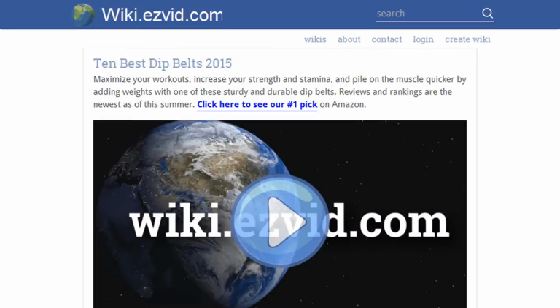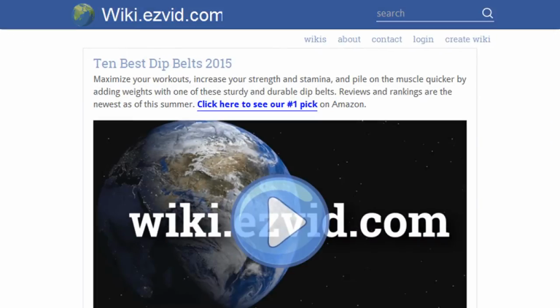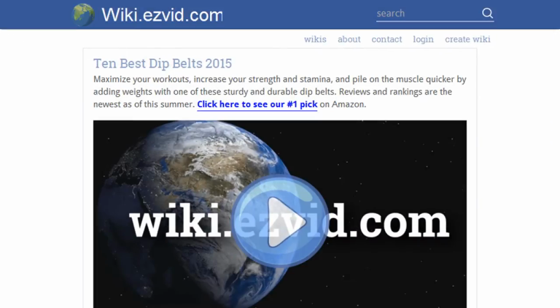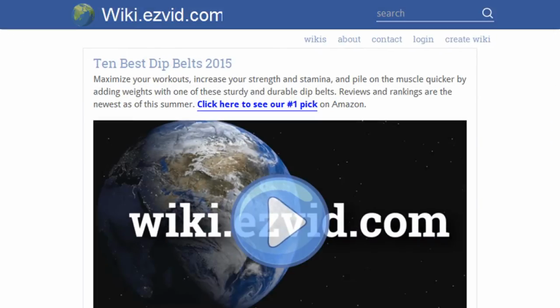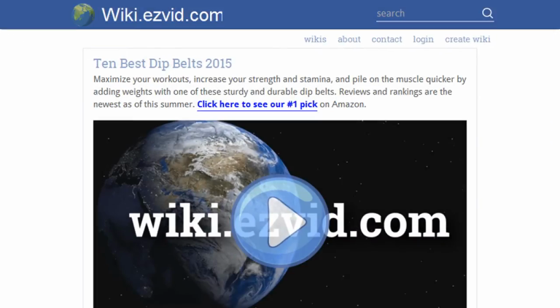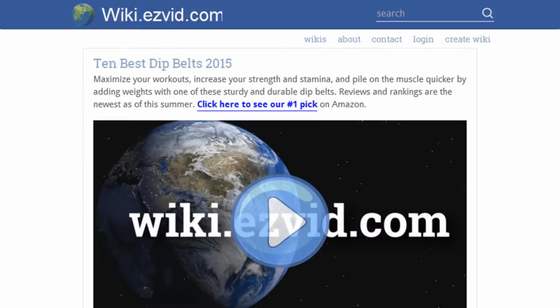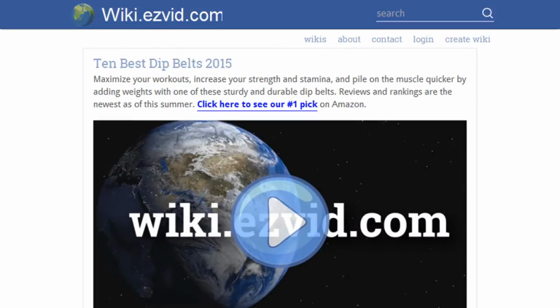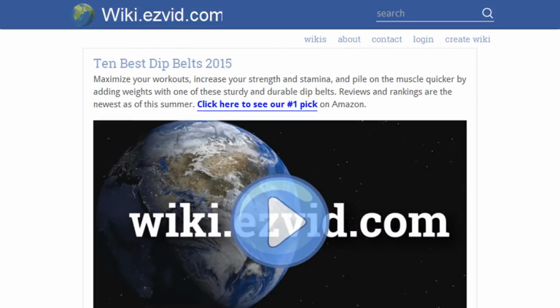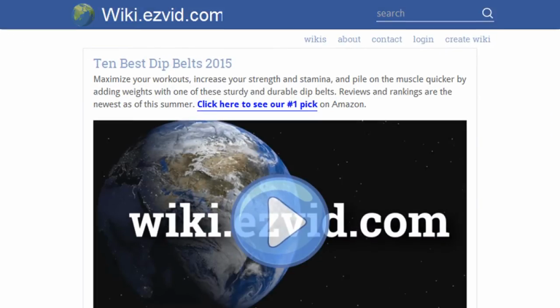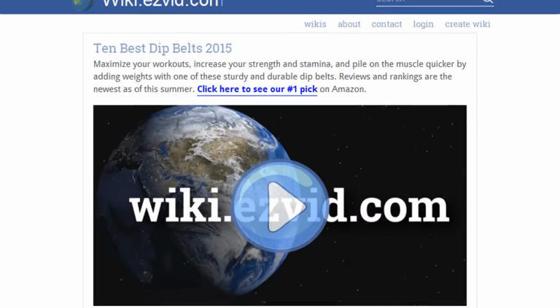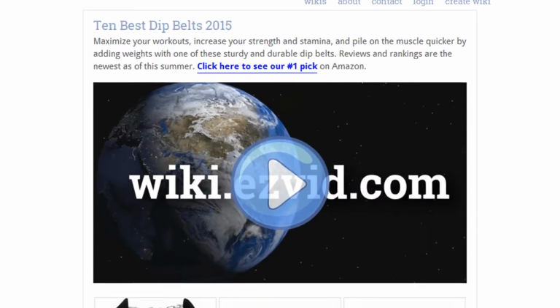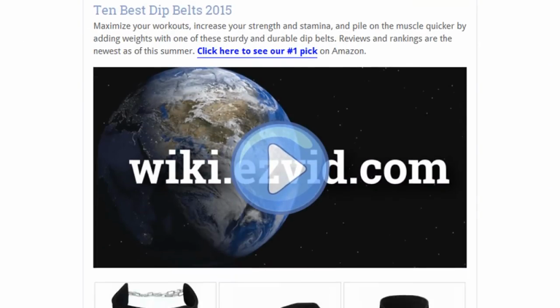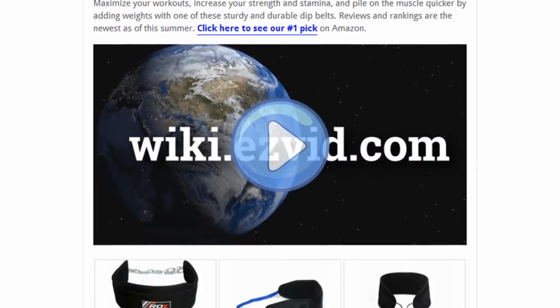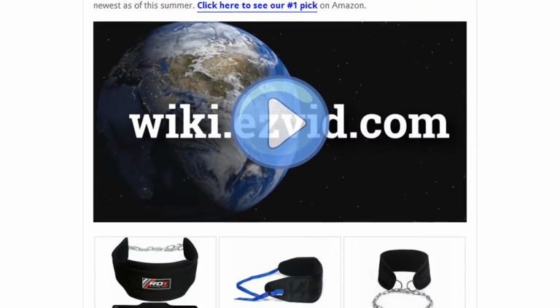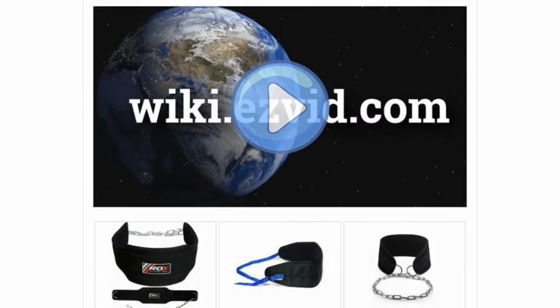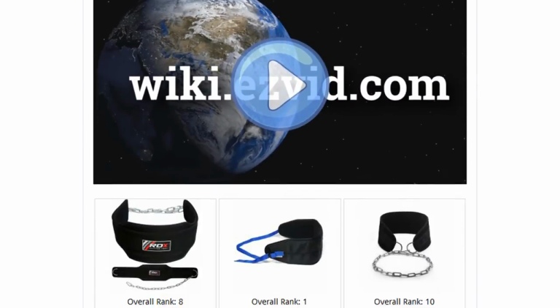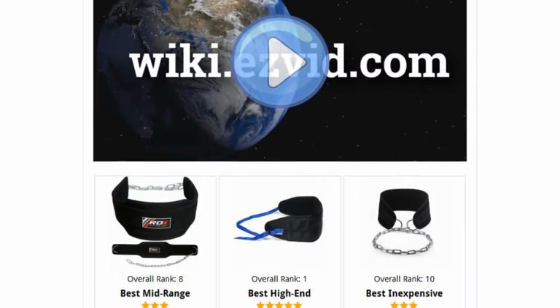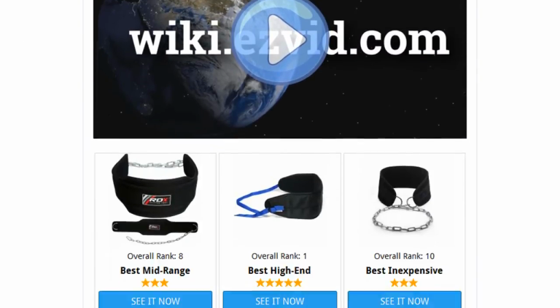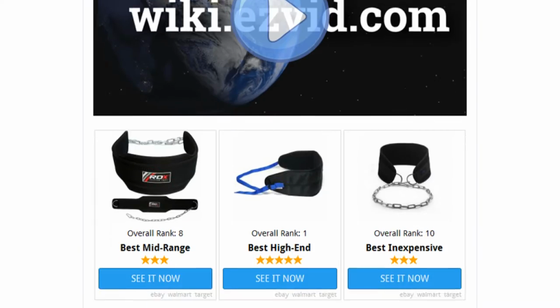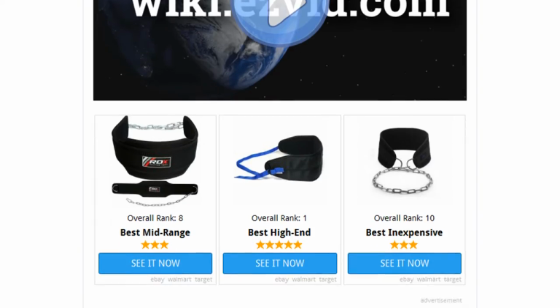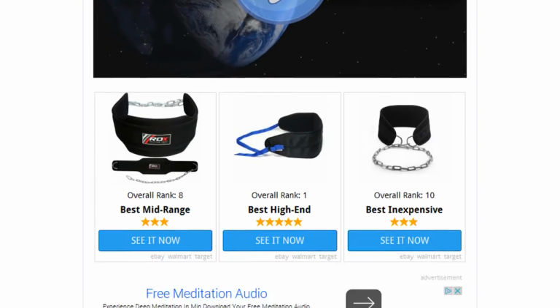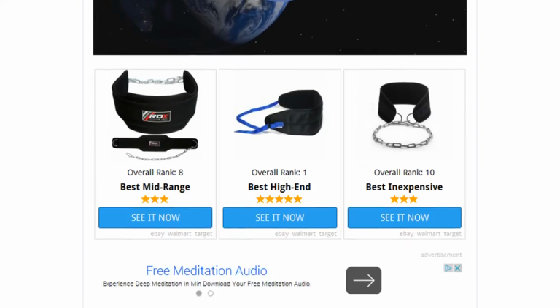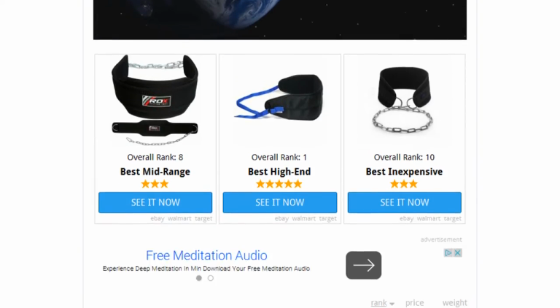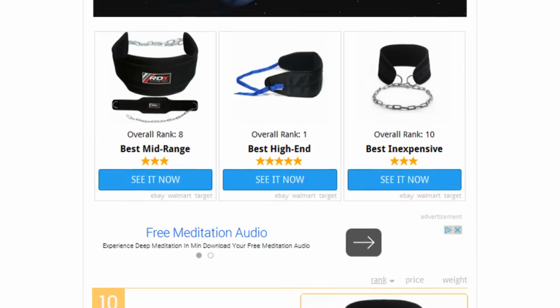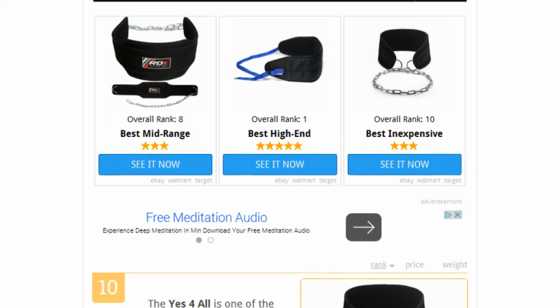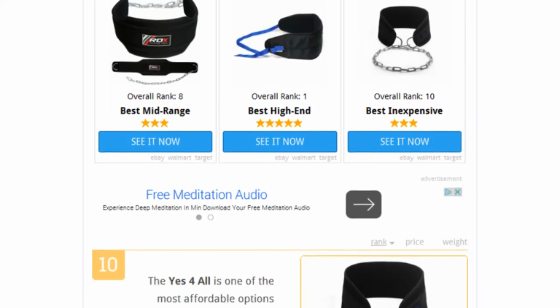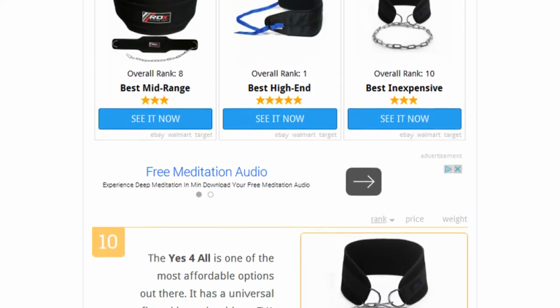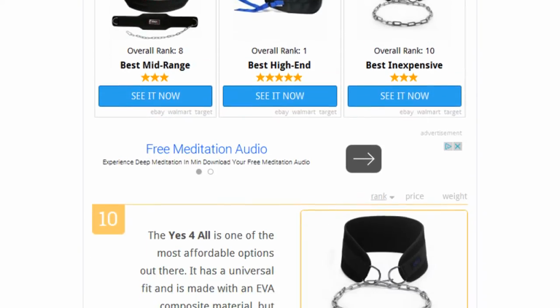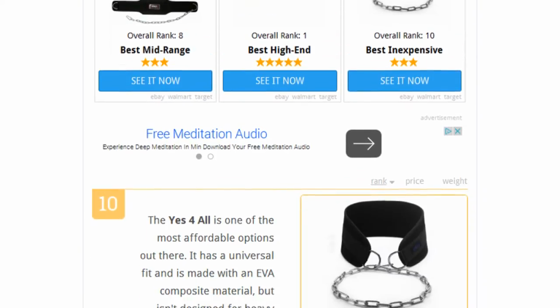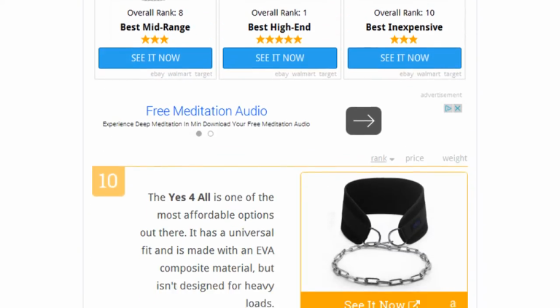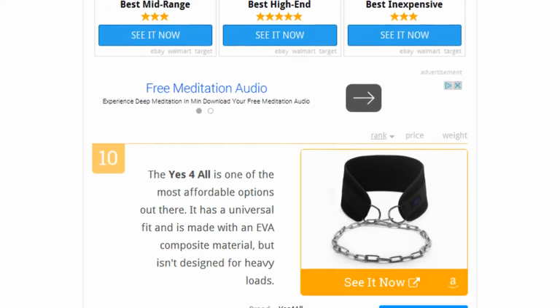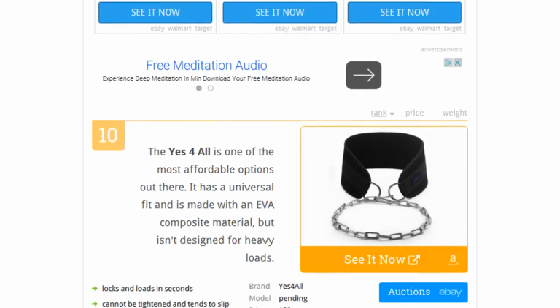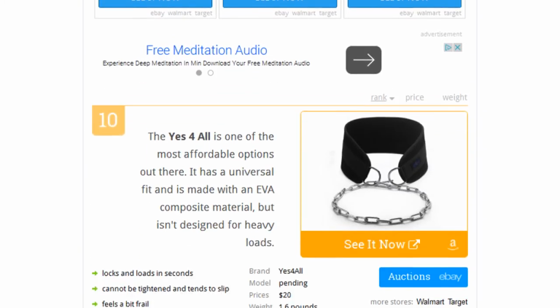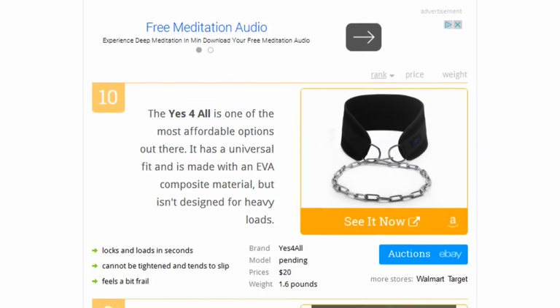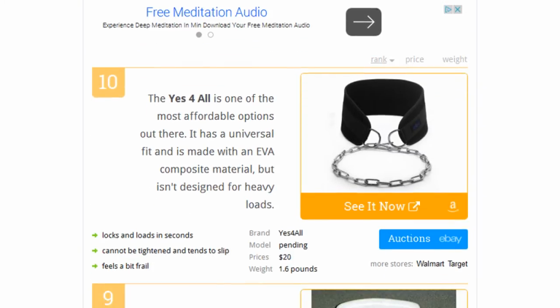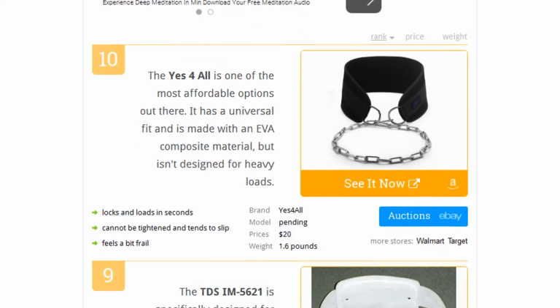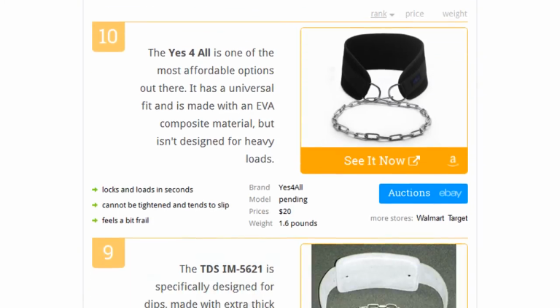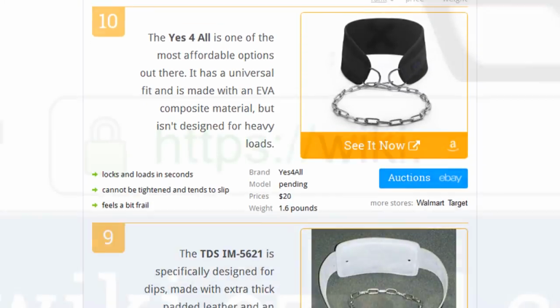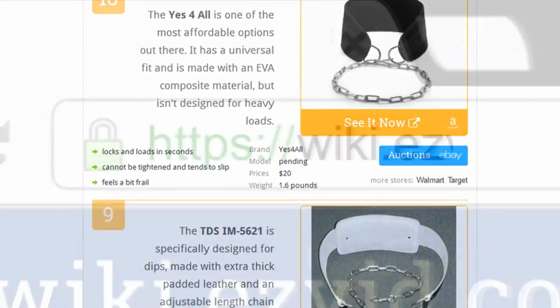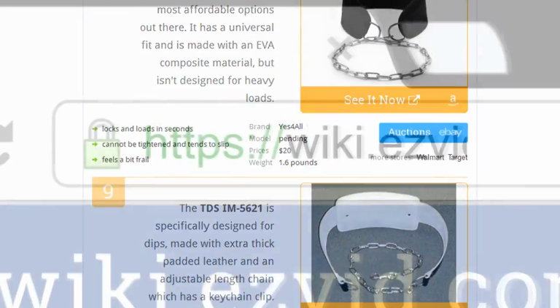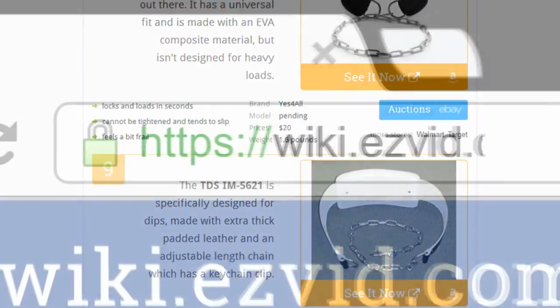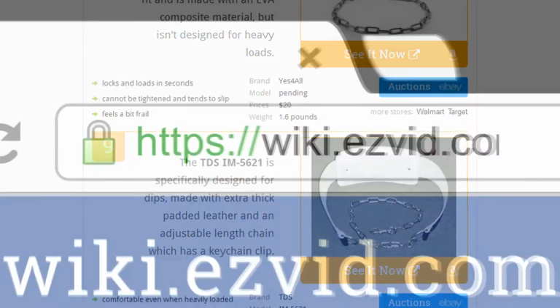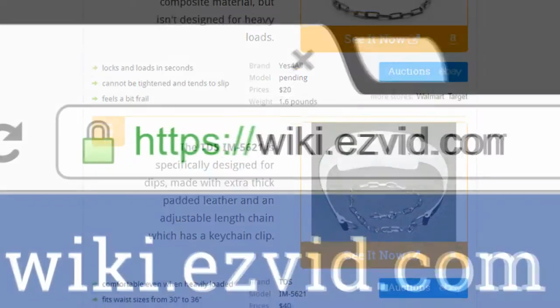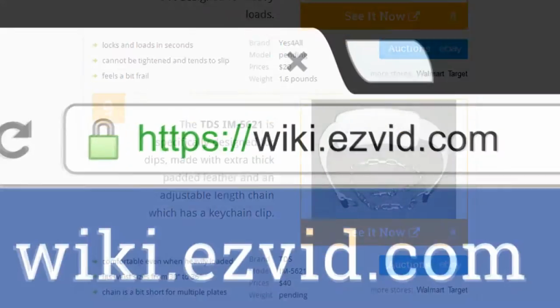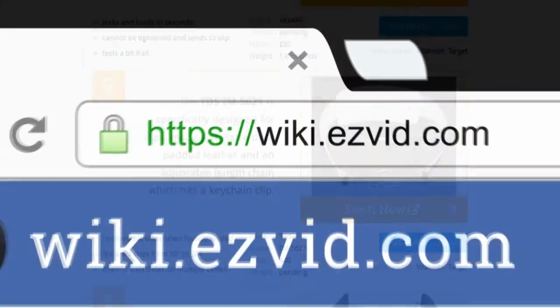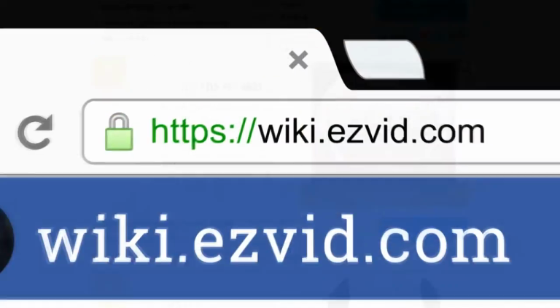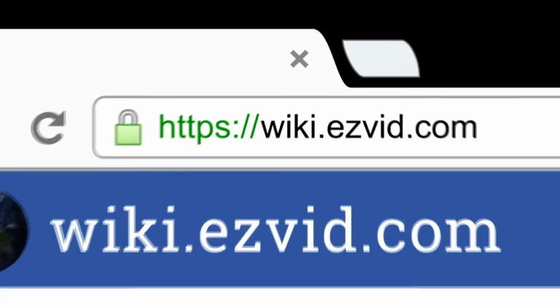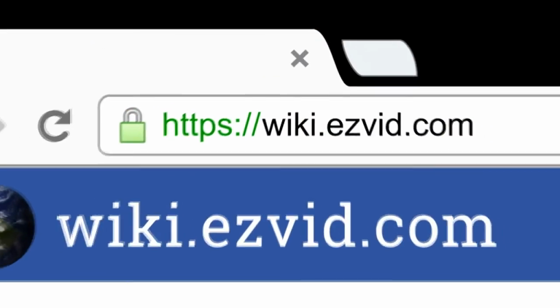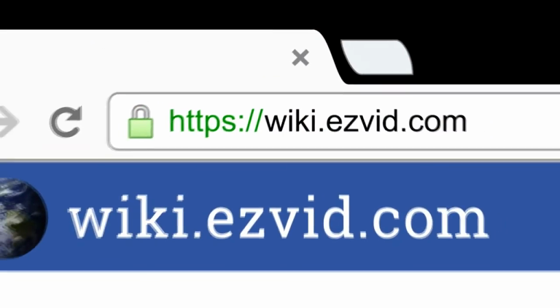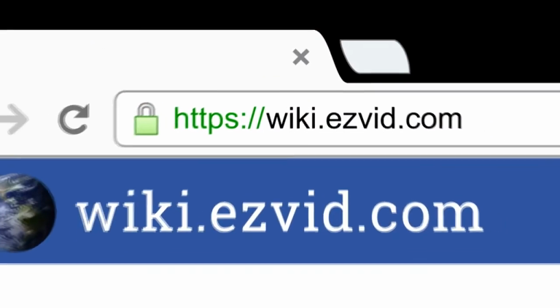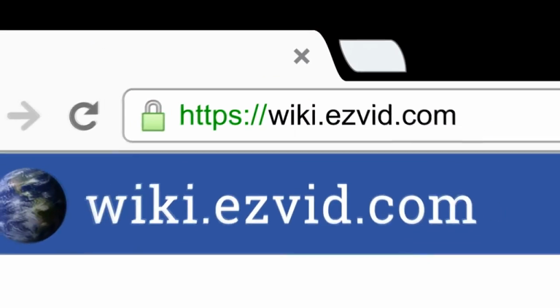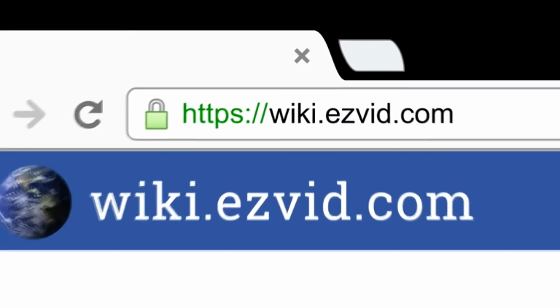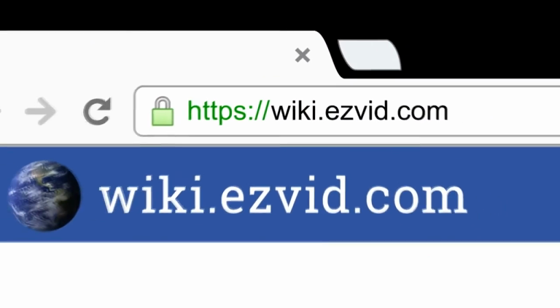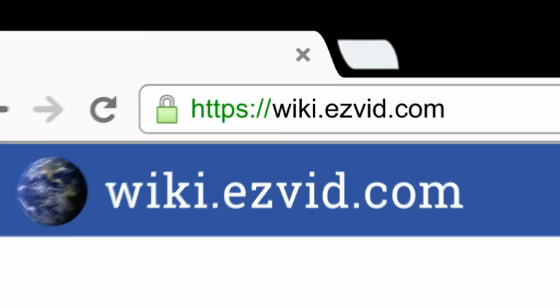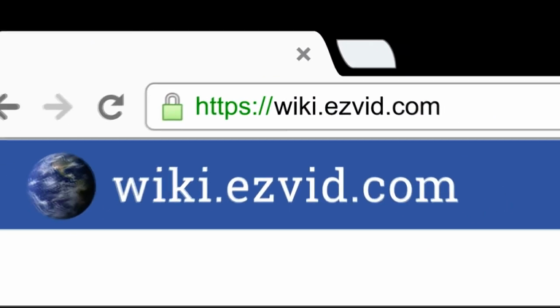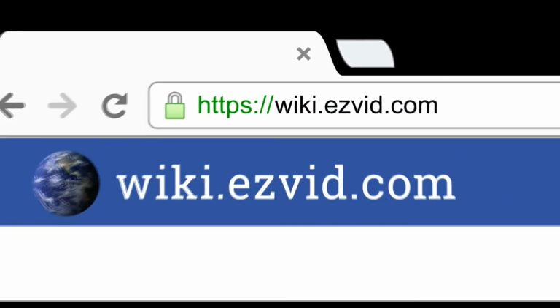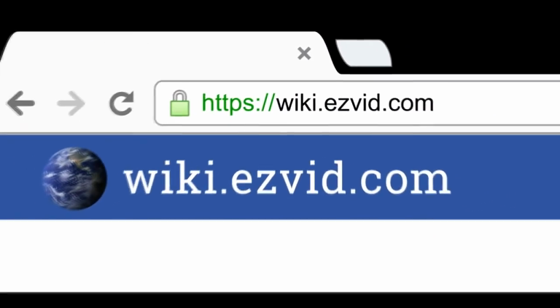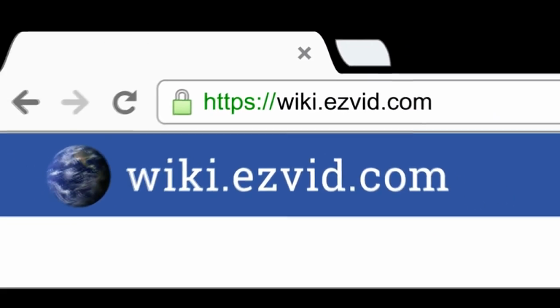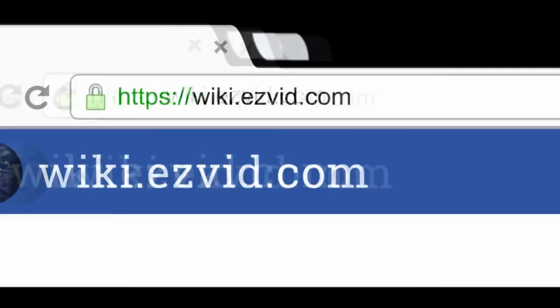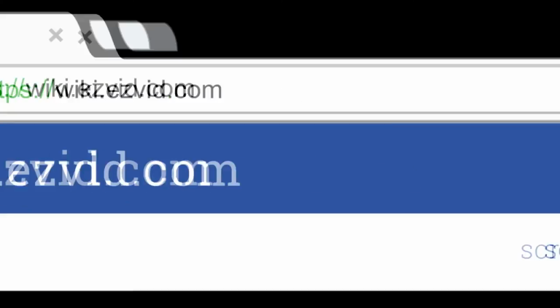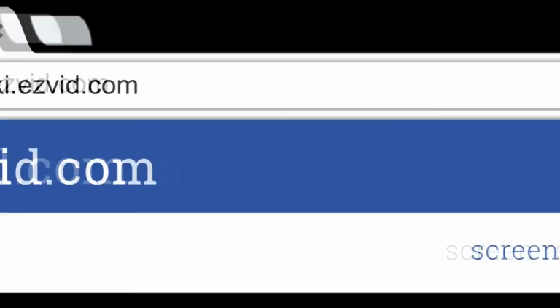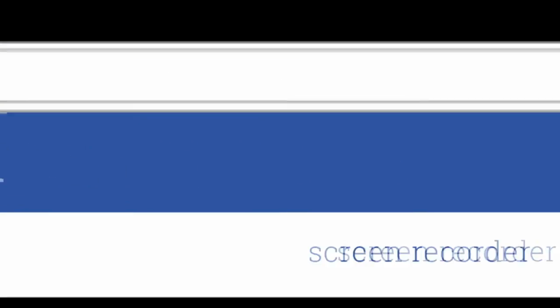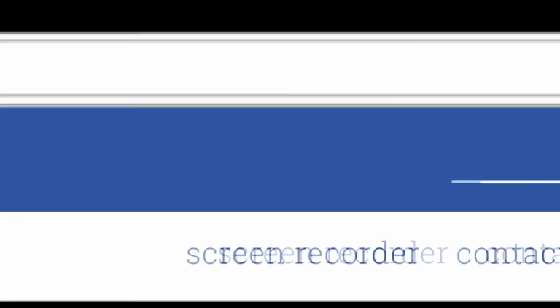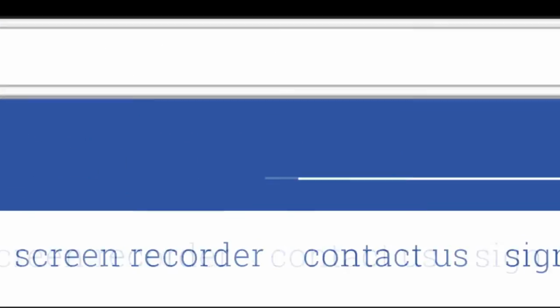To see all this stuff, go to wiki.easyvid.com and search for dip belts, or click beneath this video.